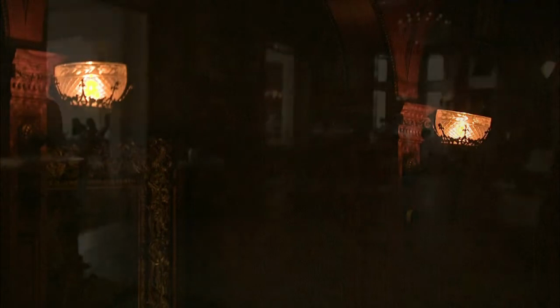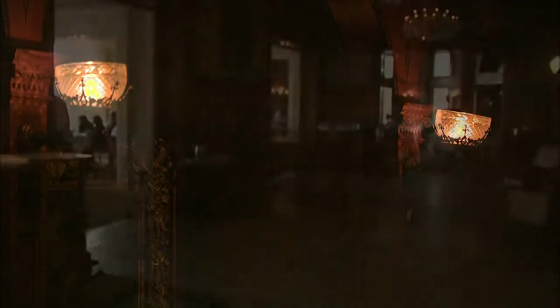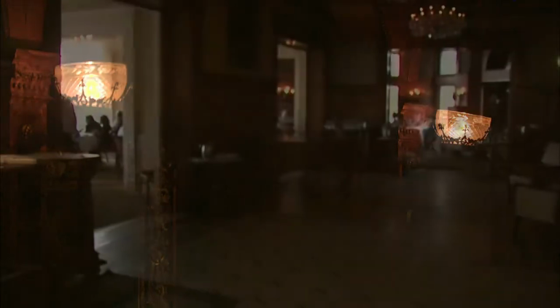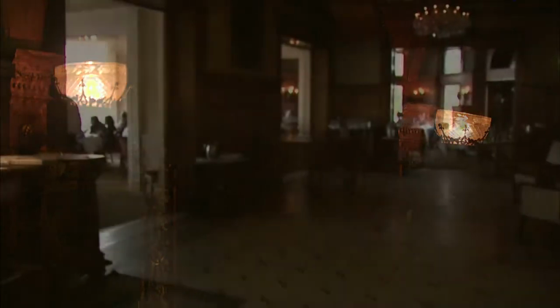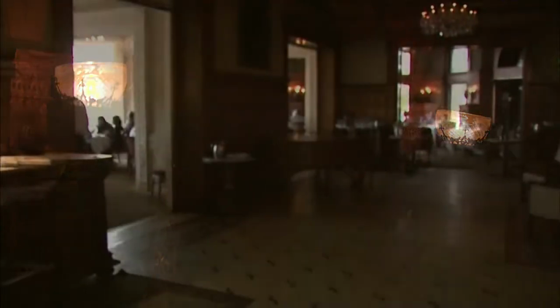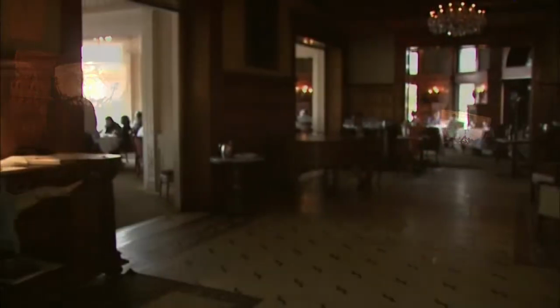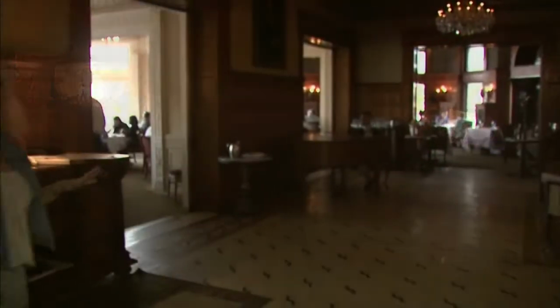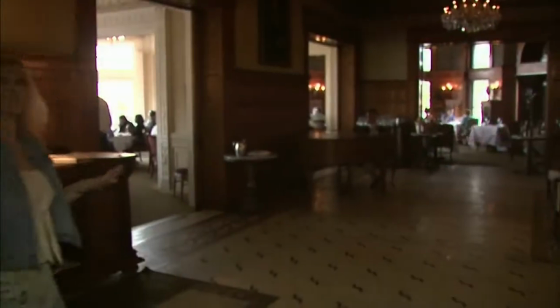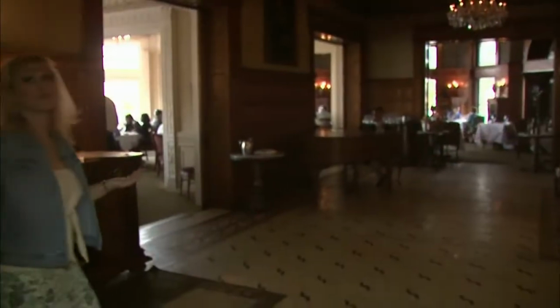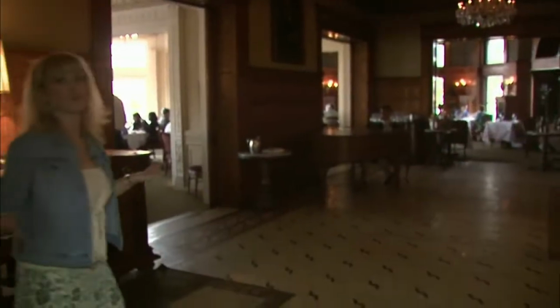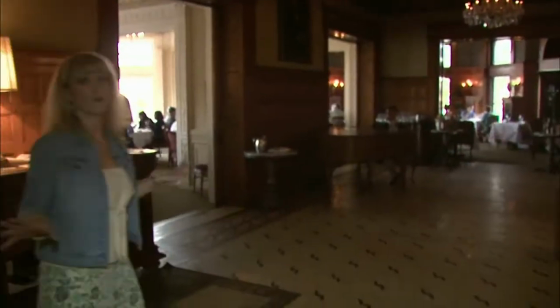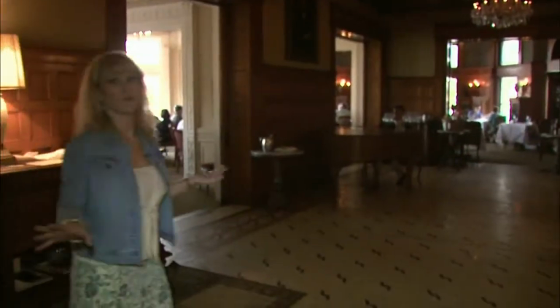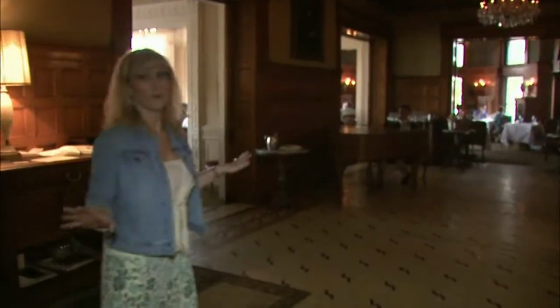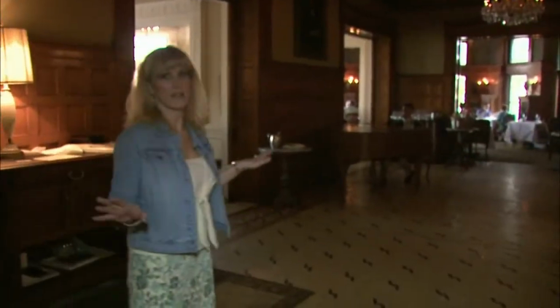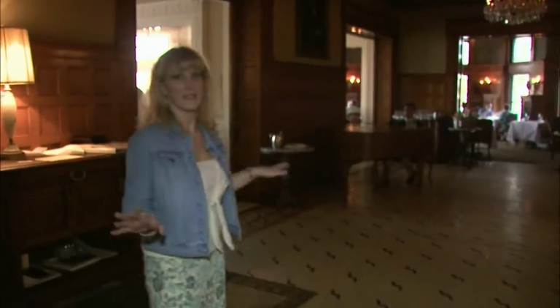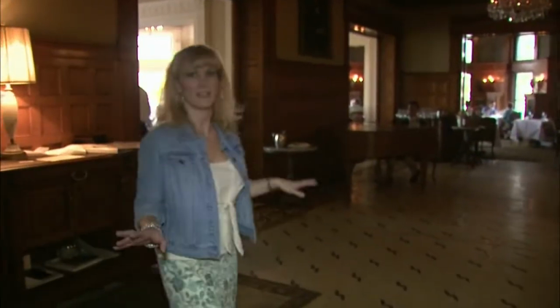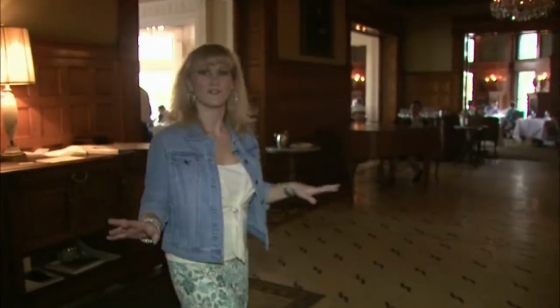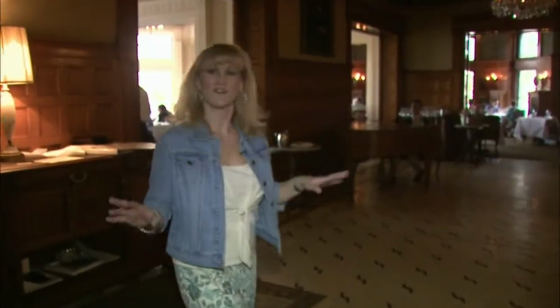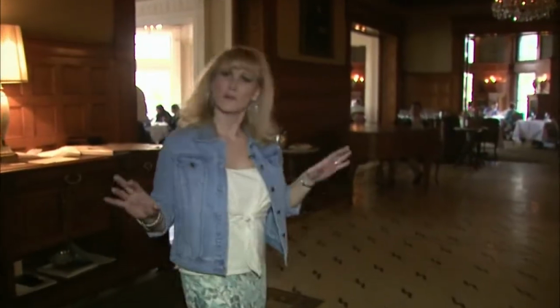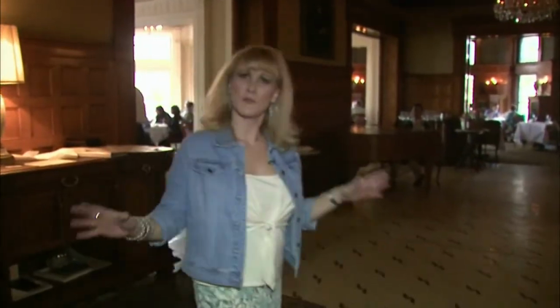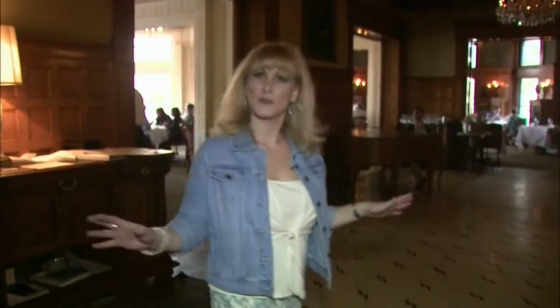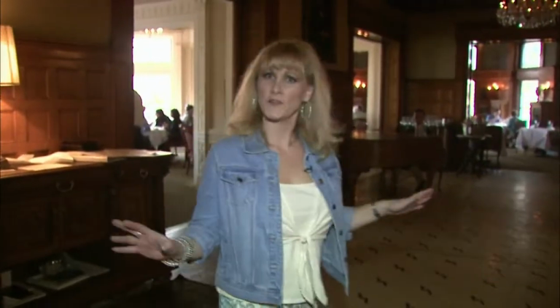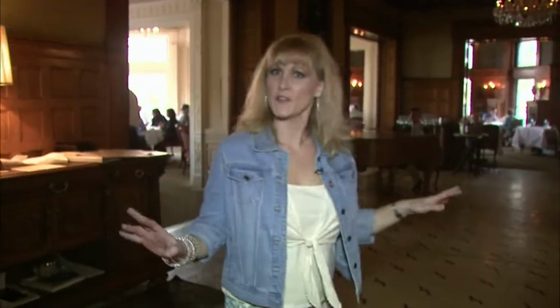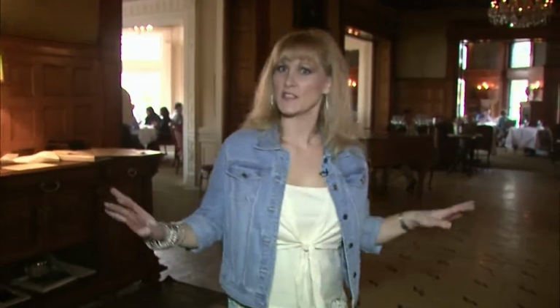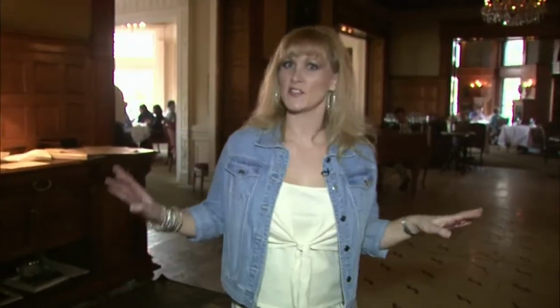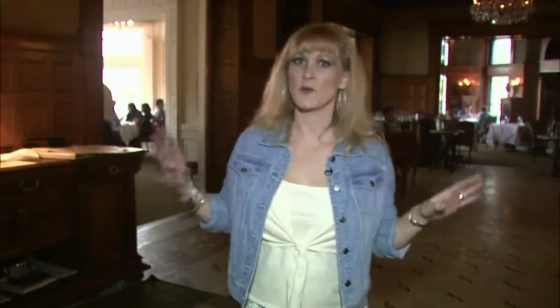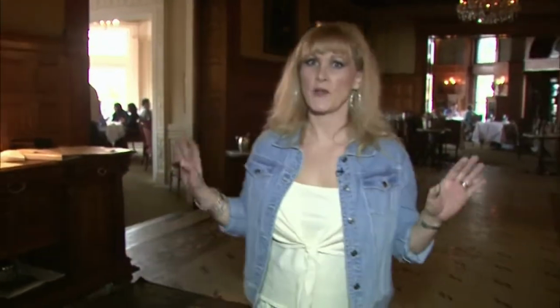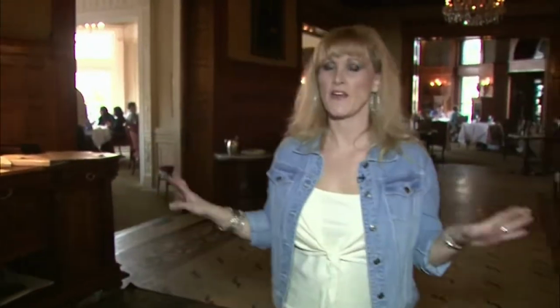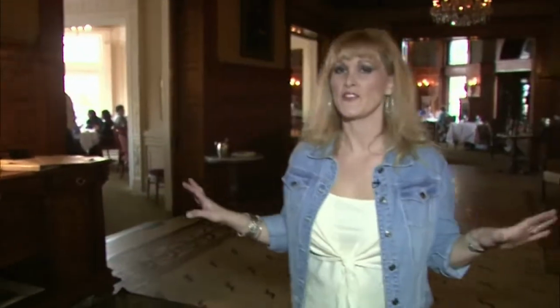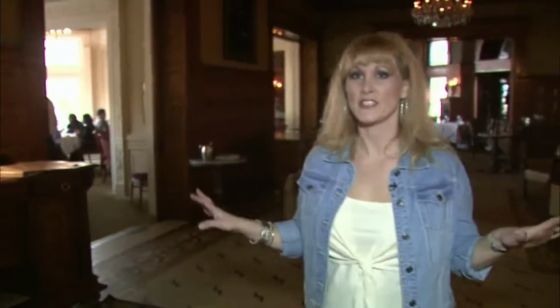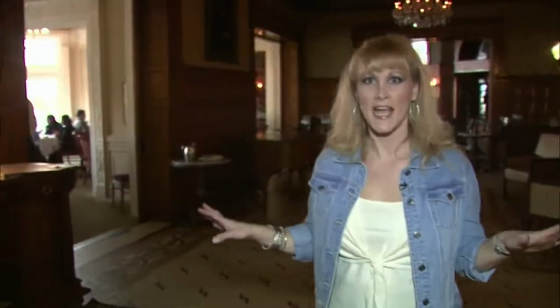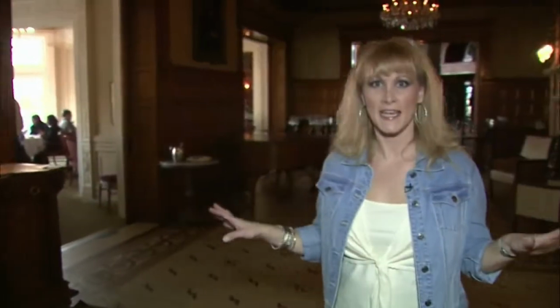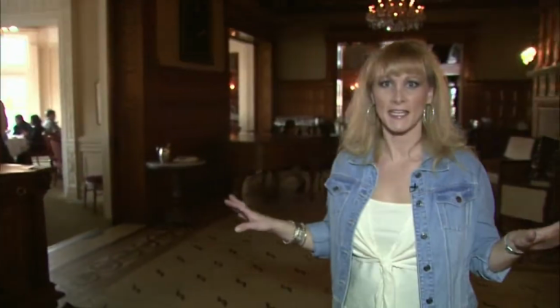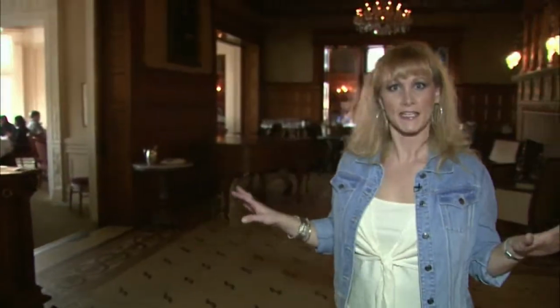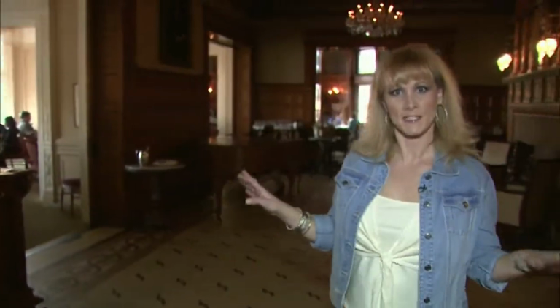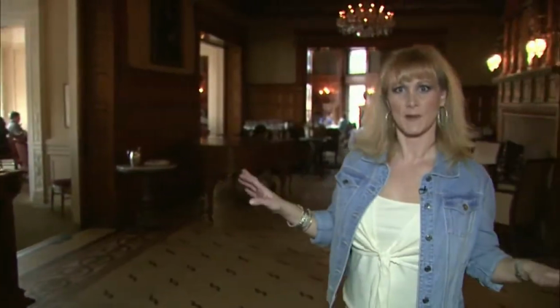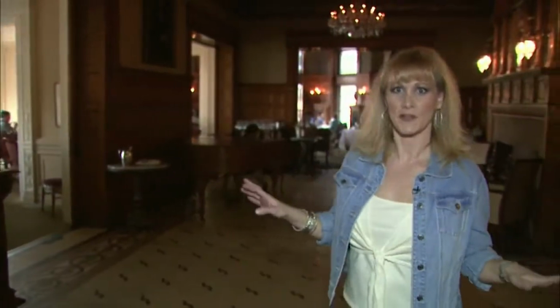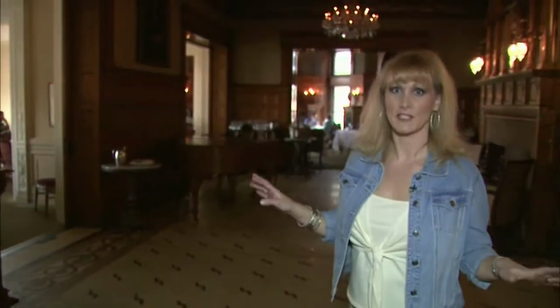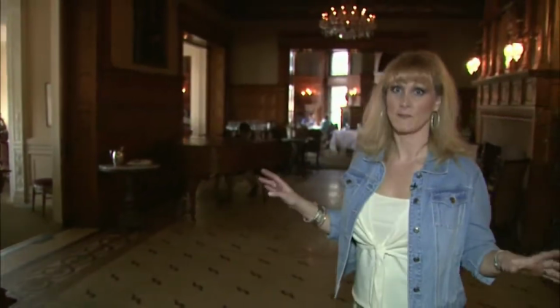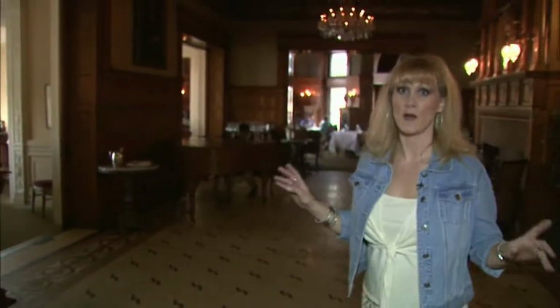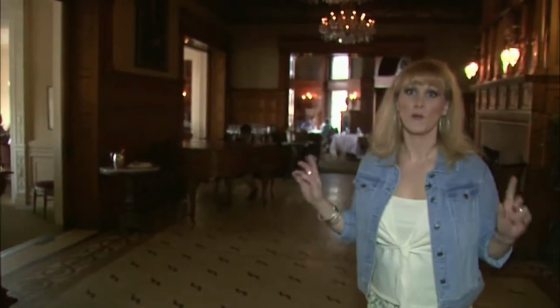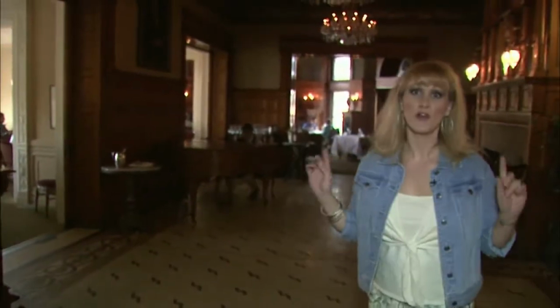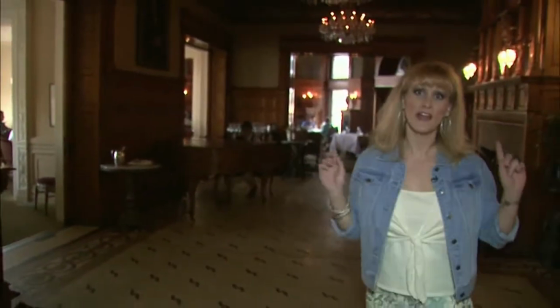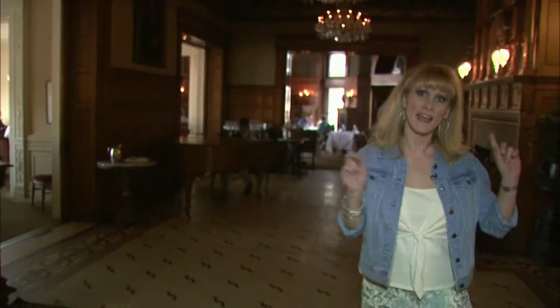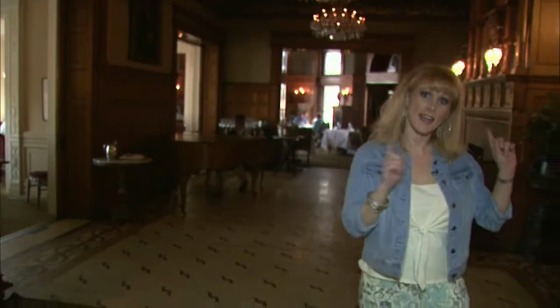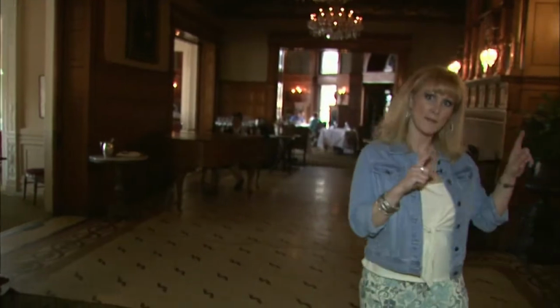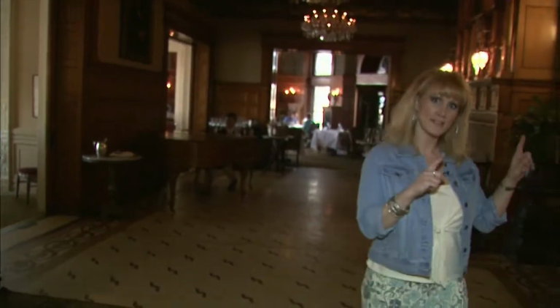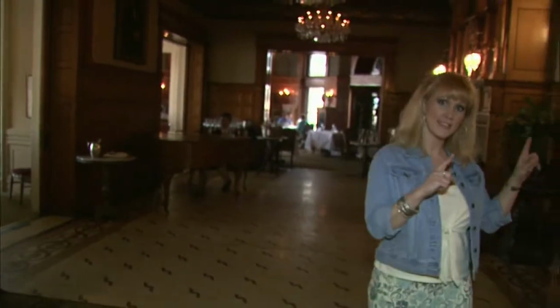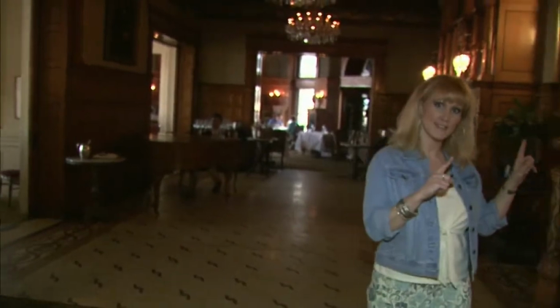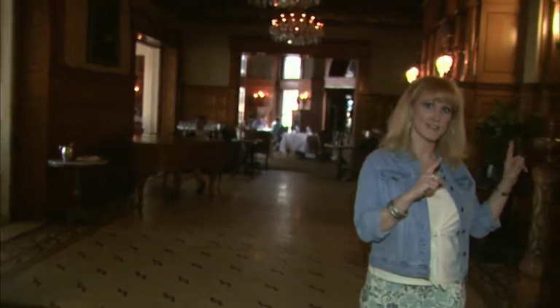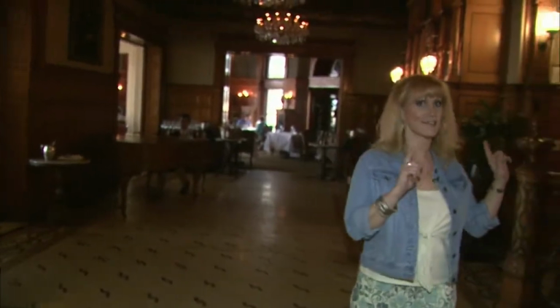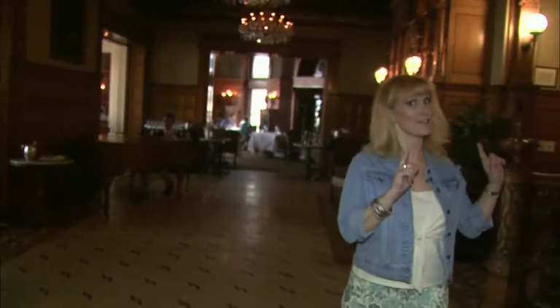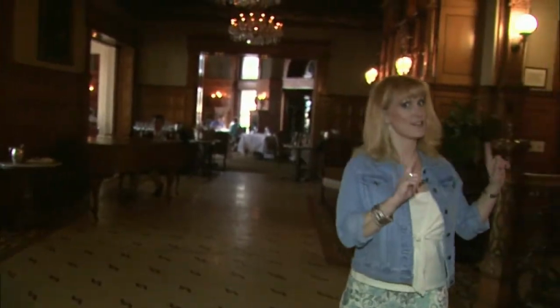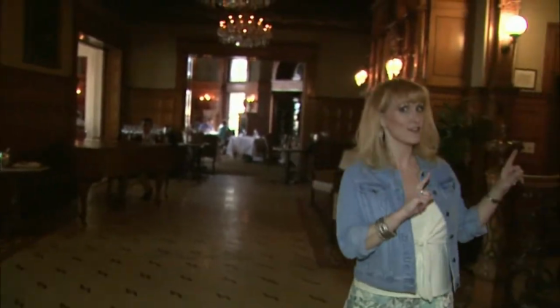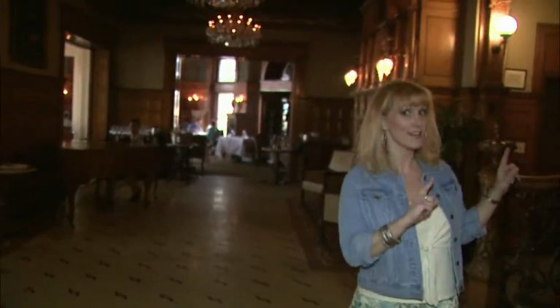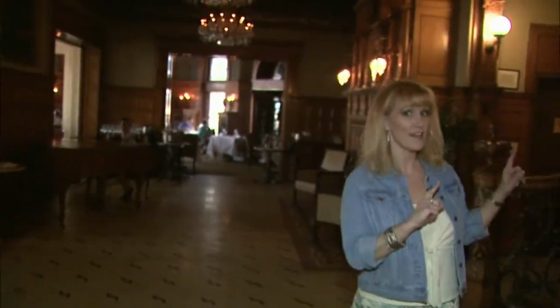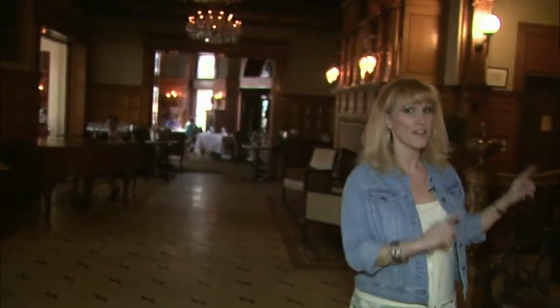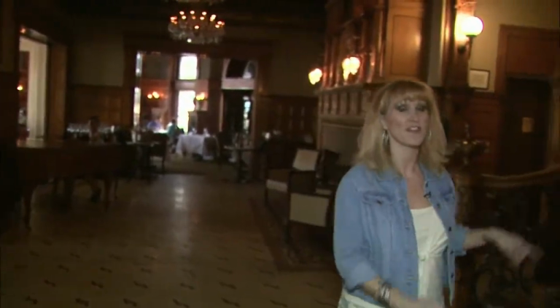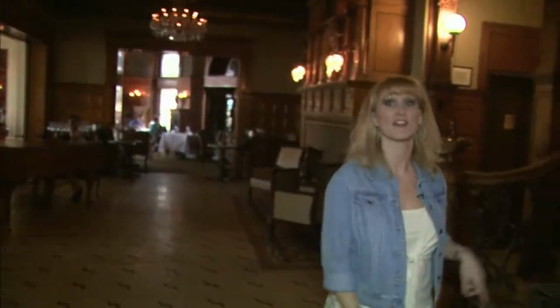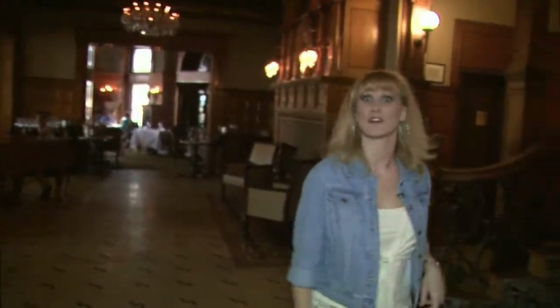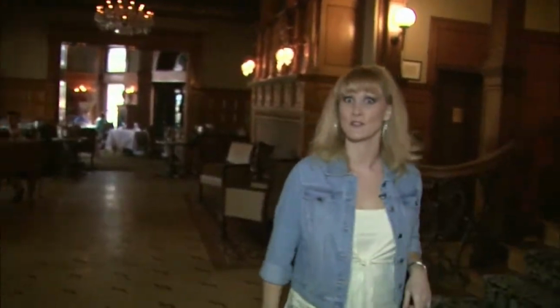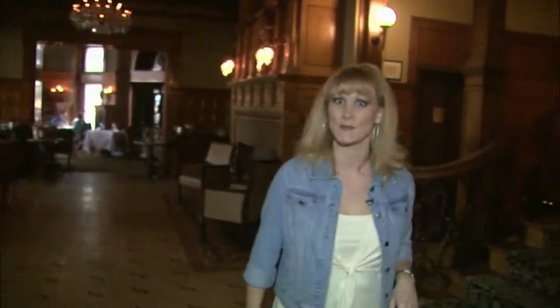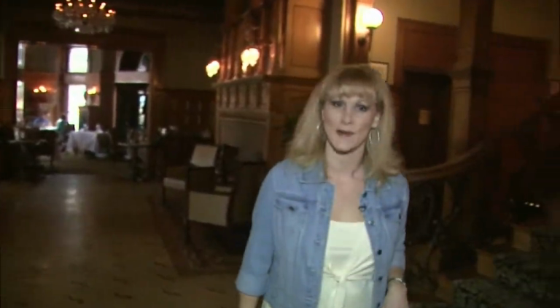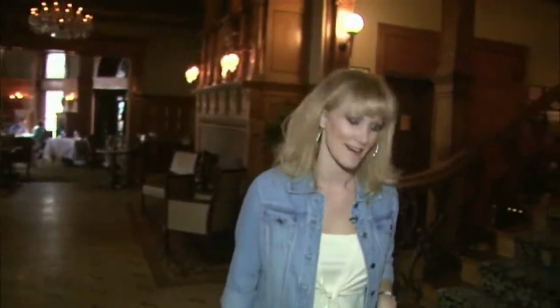Here we are on the first floor of the Whitney. It's very beautiful — this is where you have your dining experience. But we're headed upstairs to the third level, the Ghost Bar.